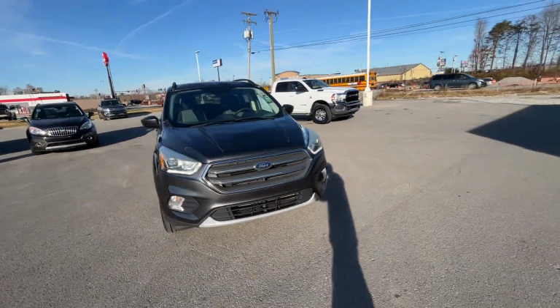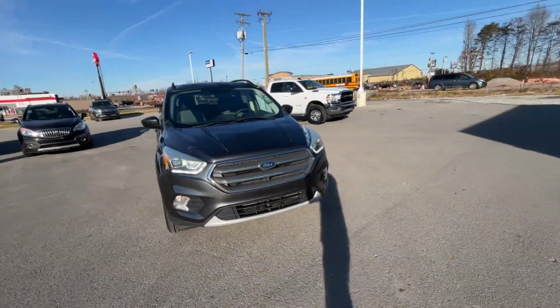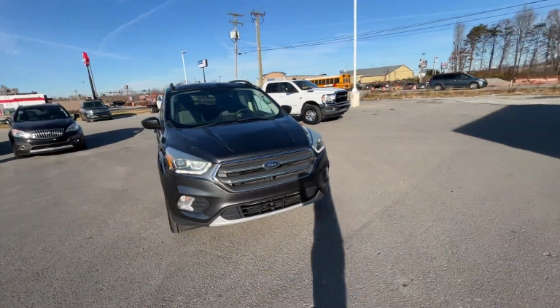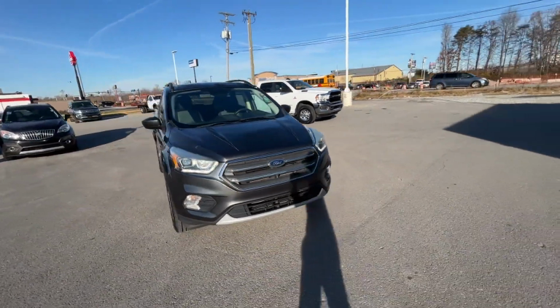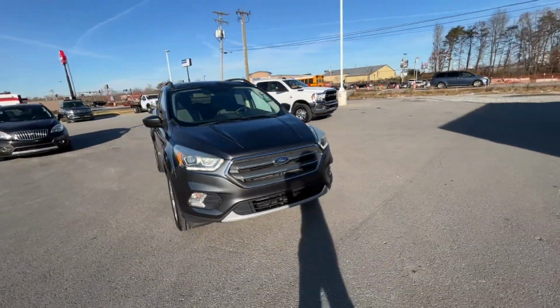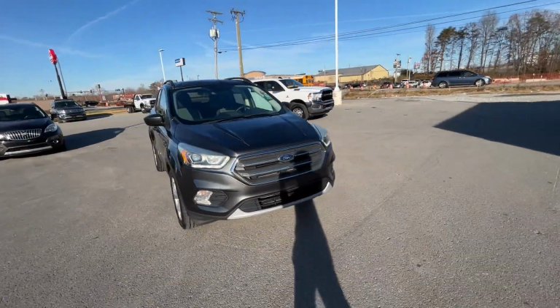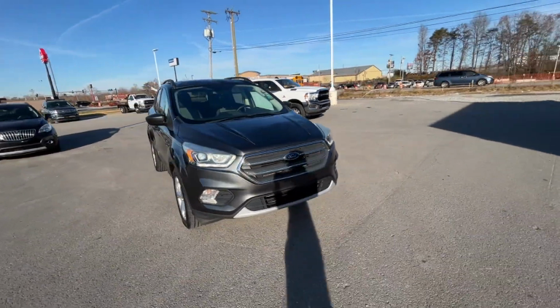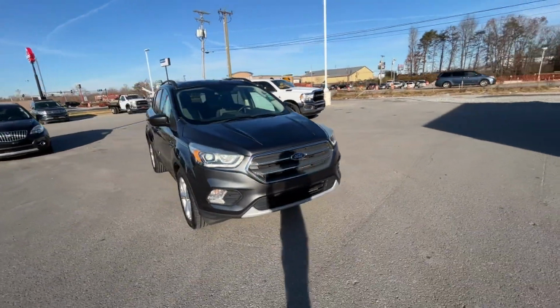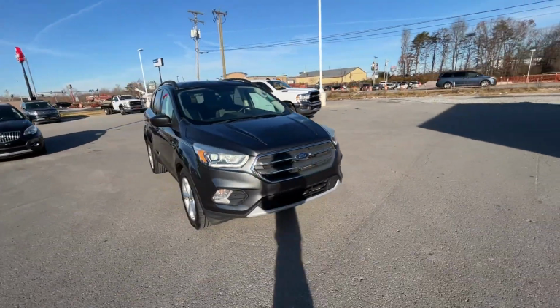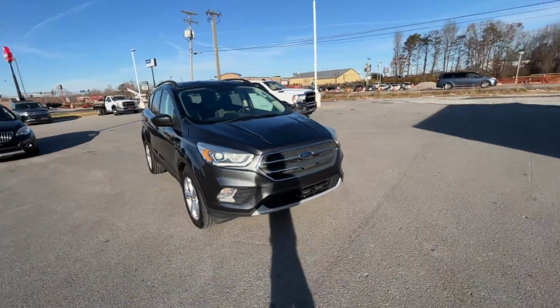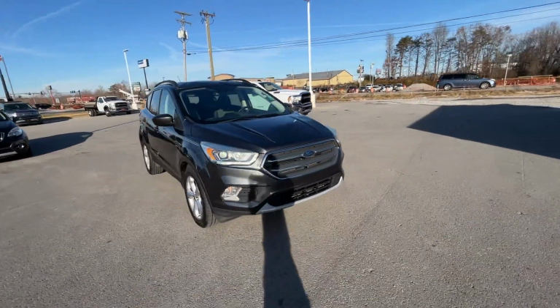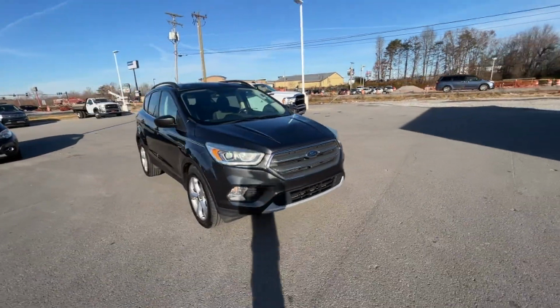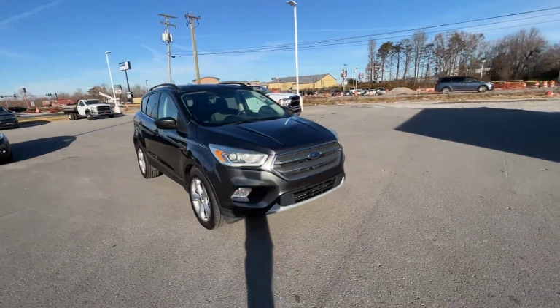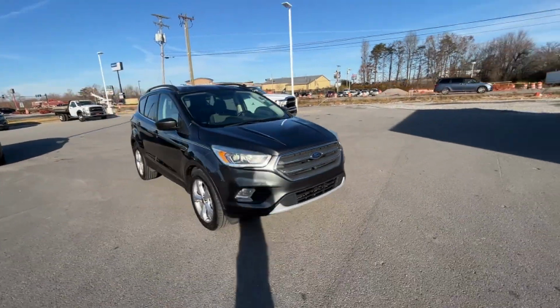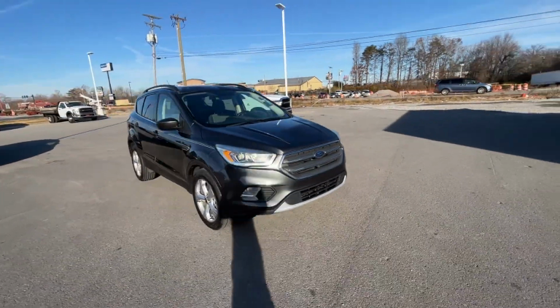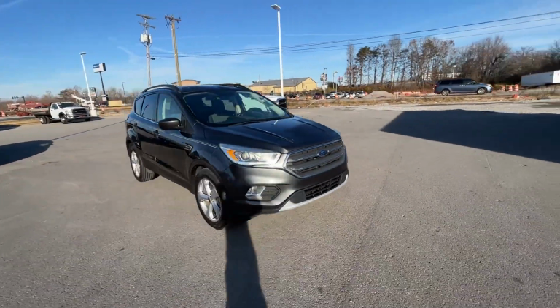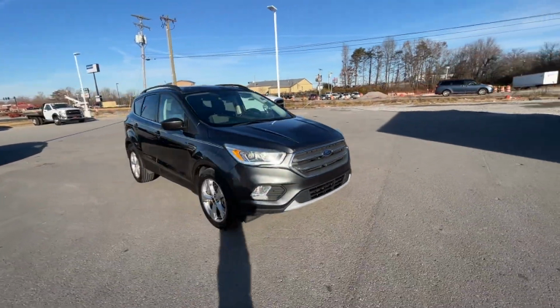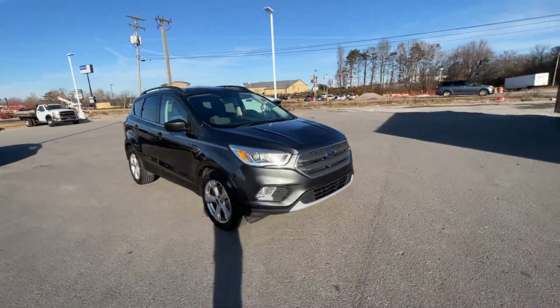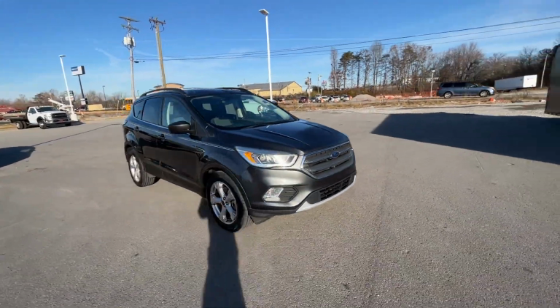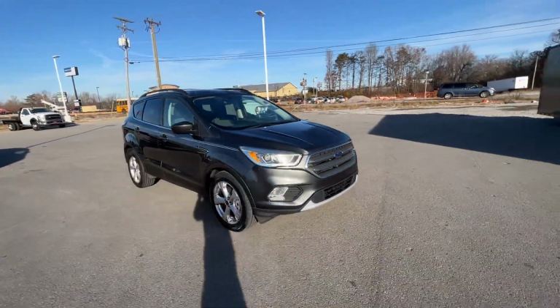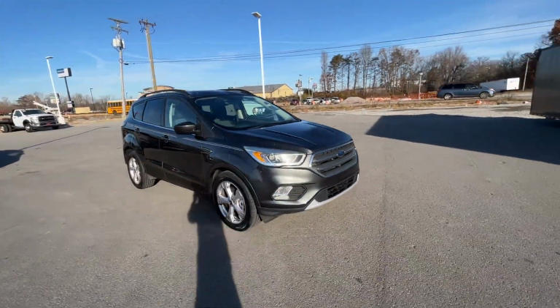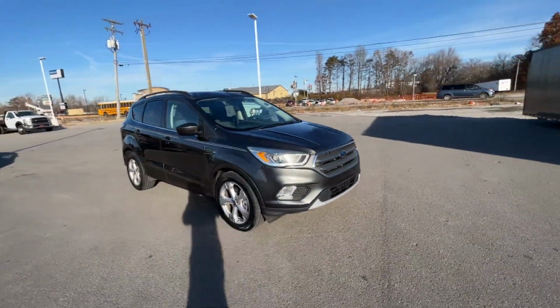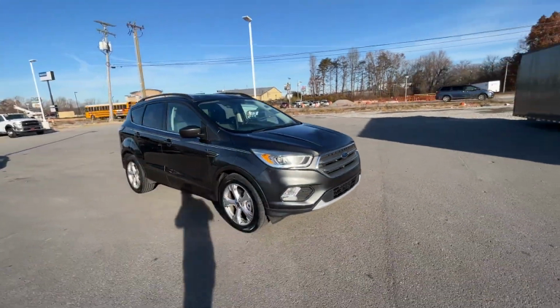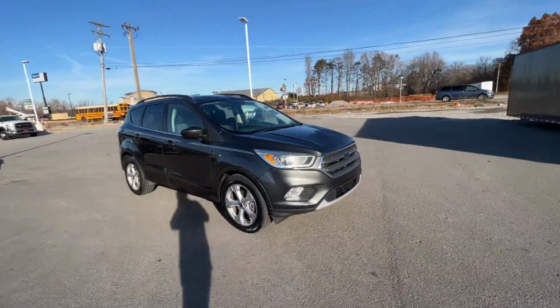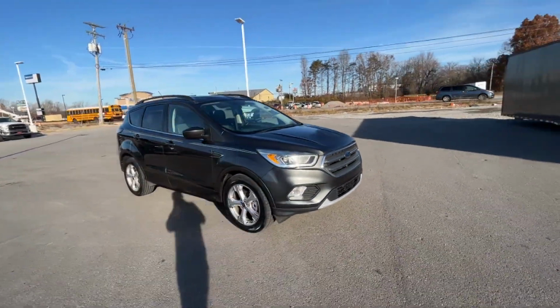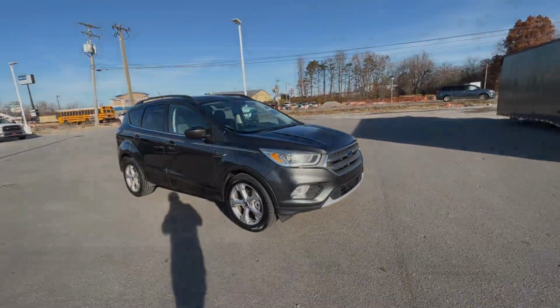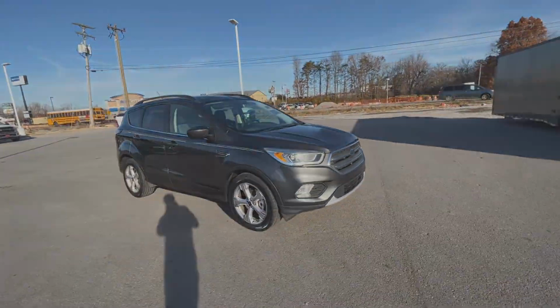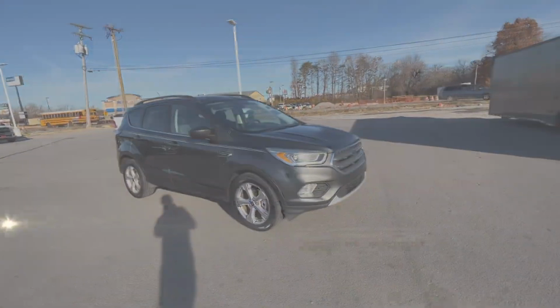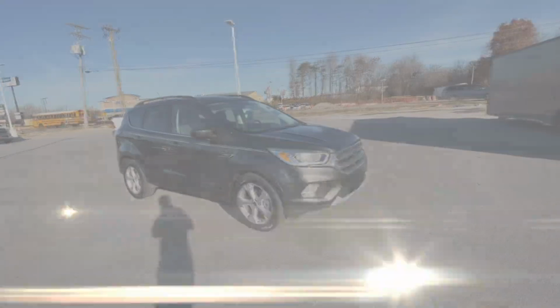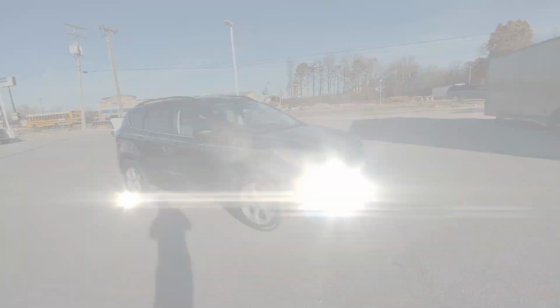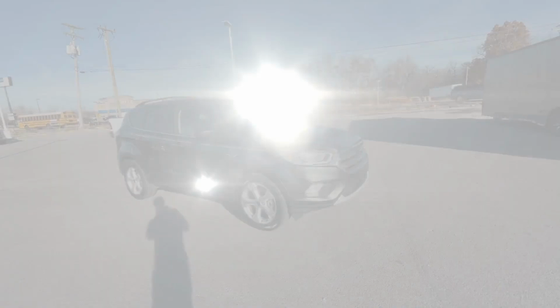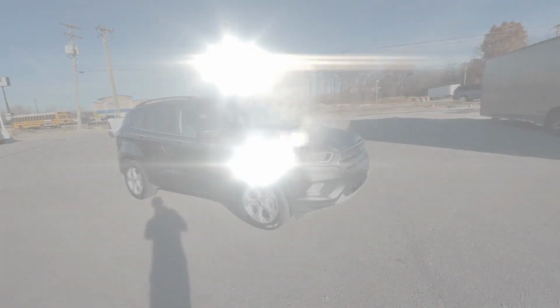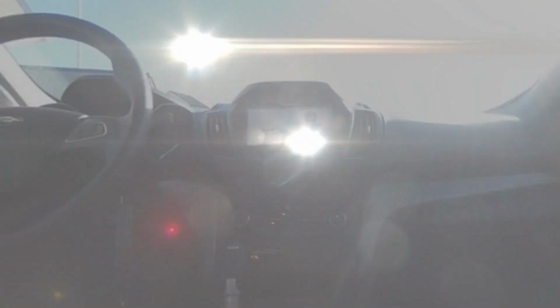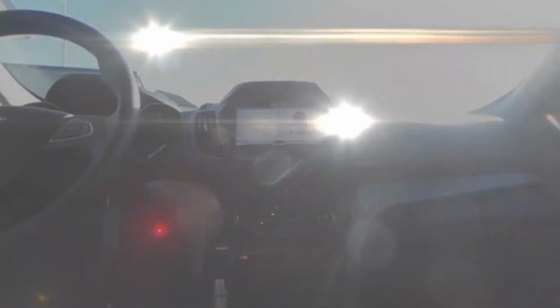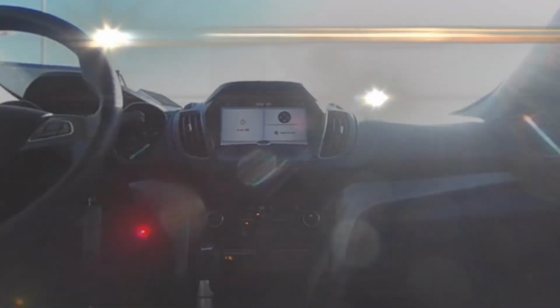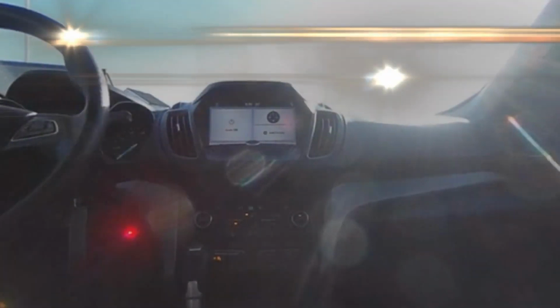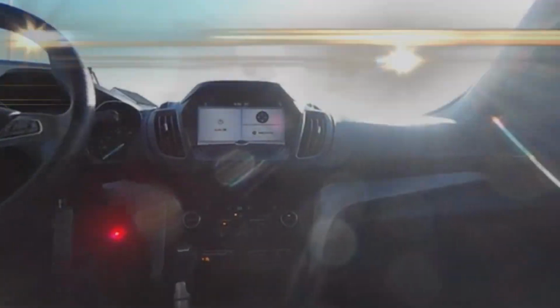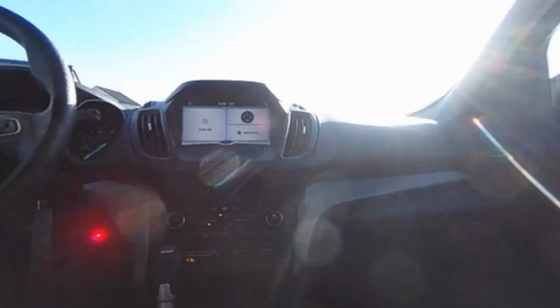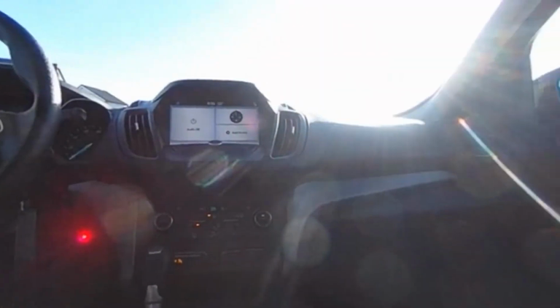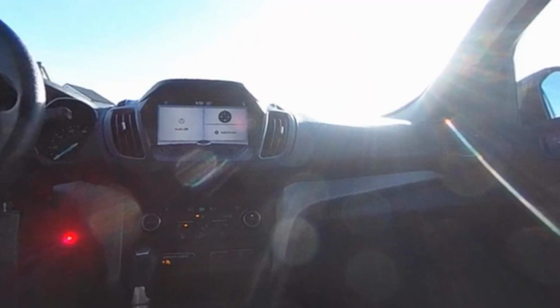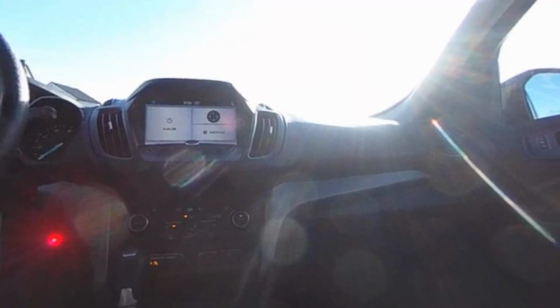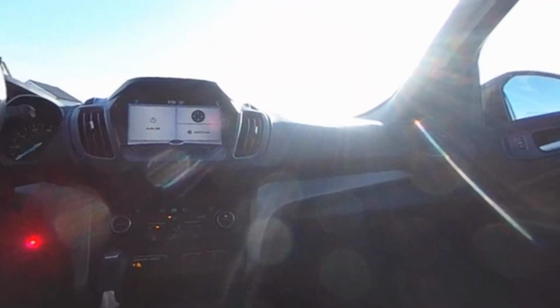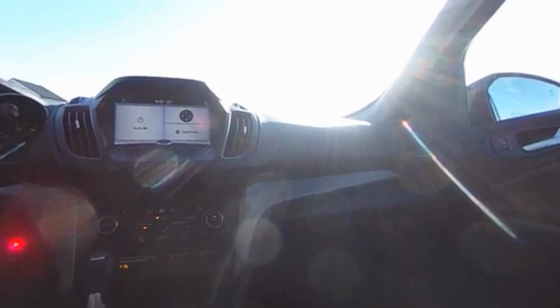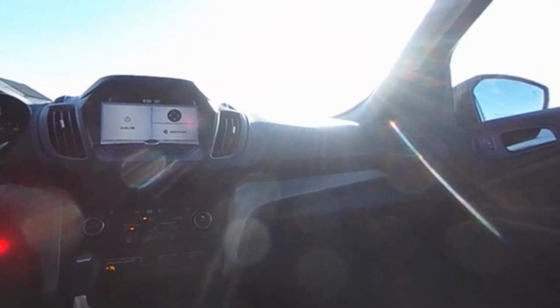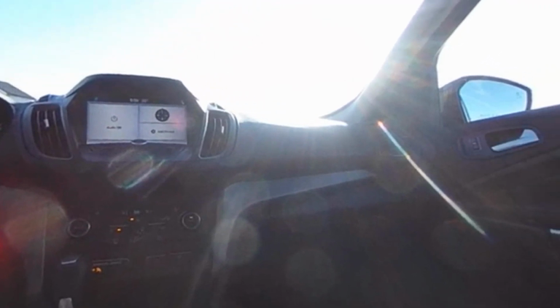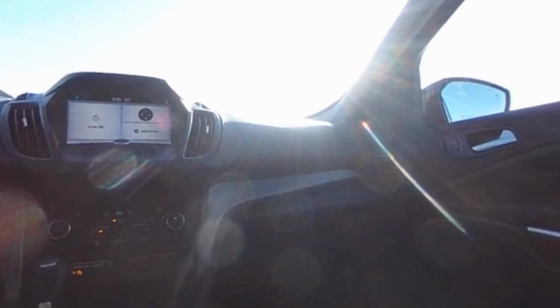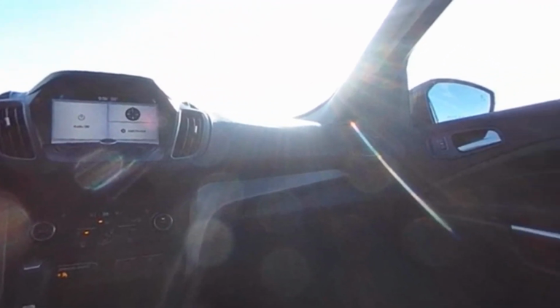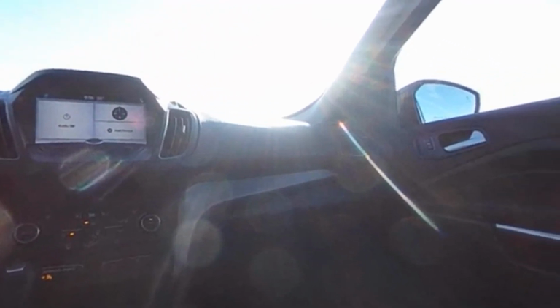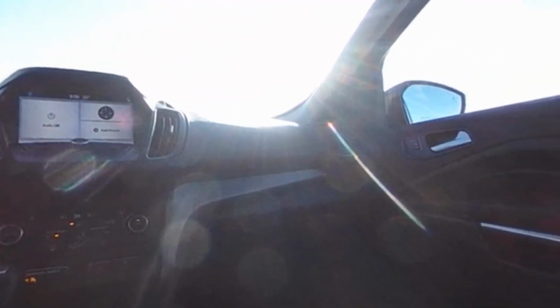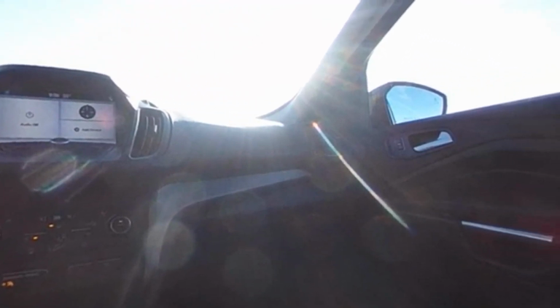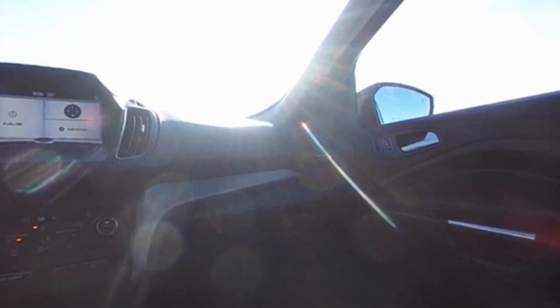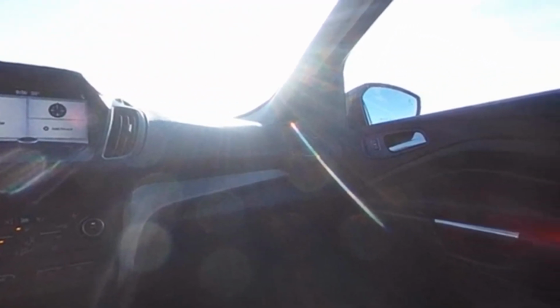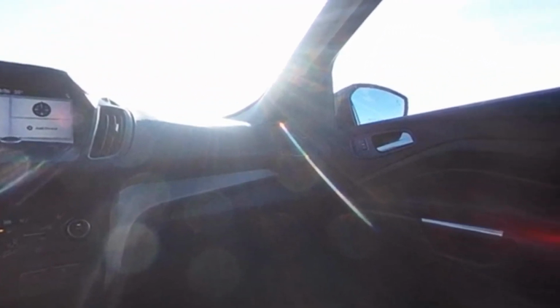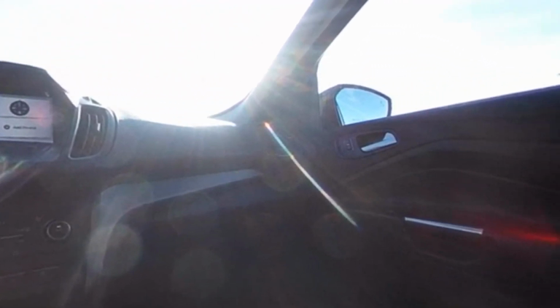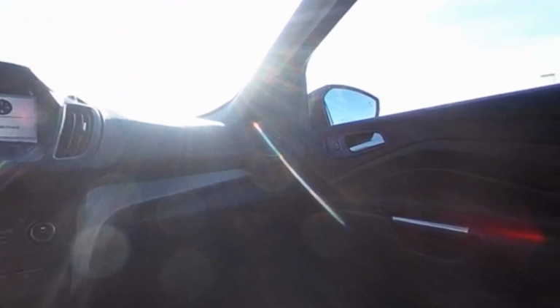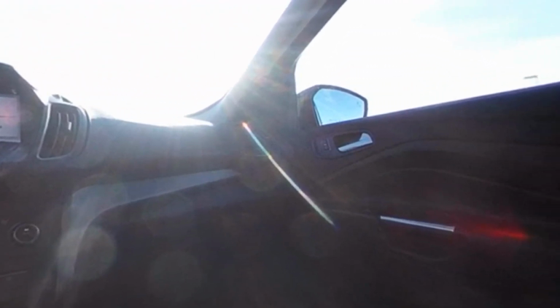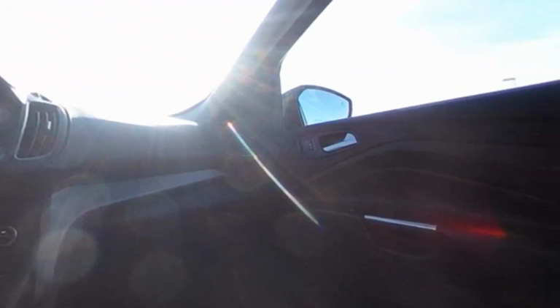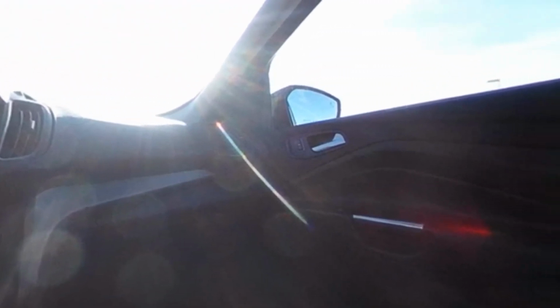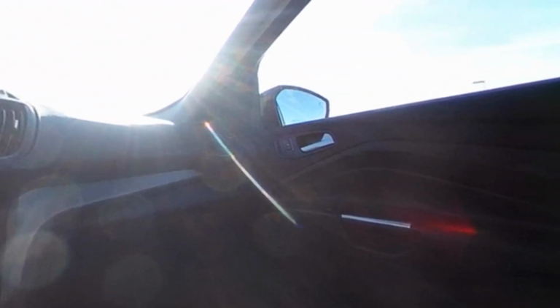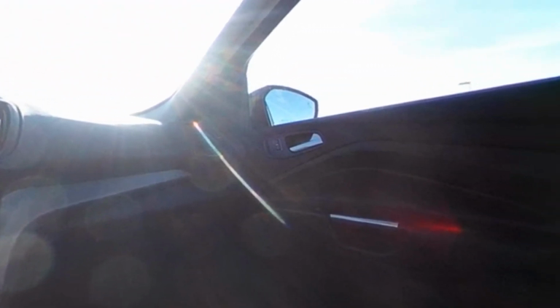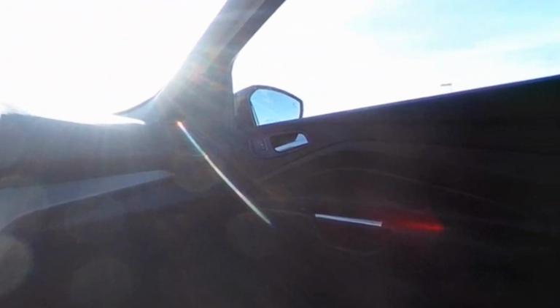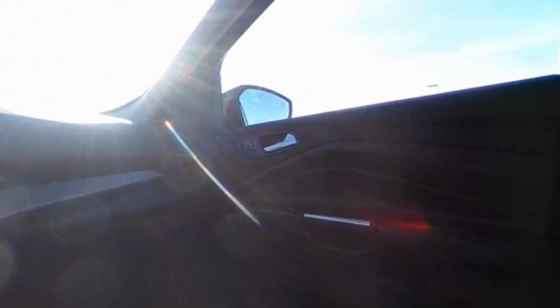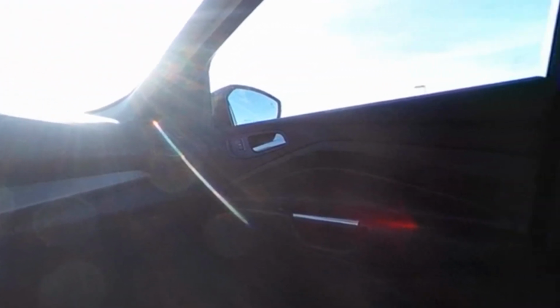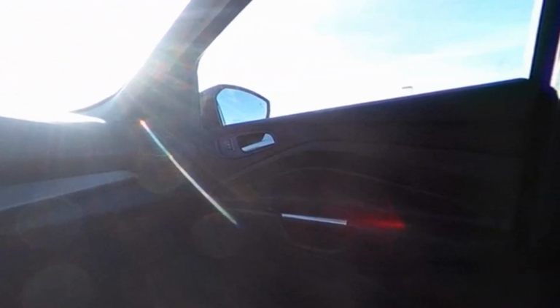Bluetooth, brake assist, rear spoiler. Schedule a test drive now before this model is gone.